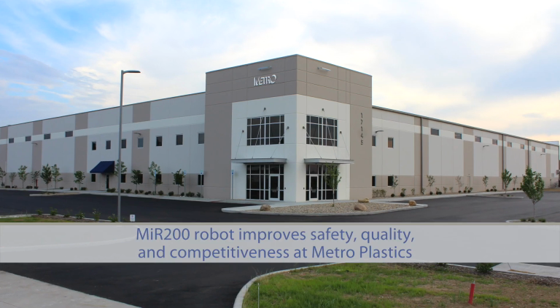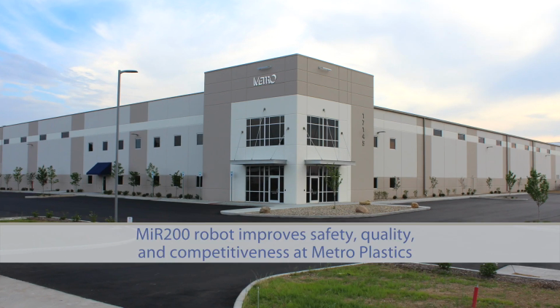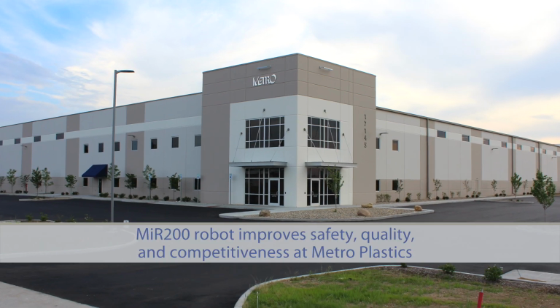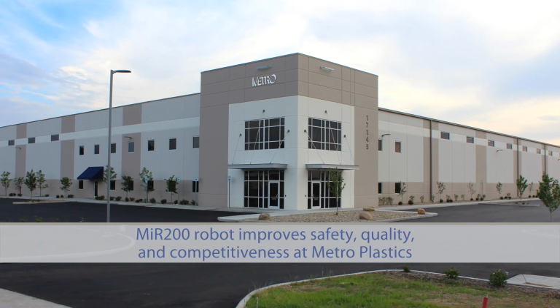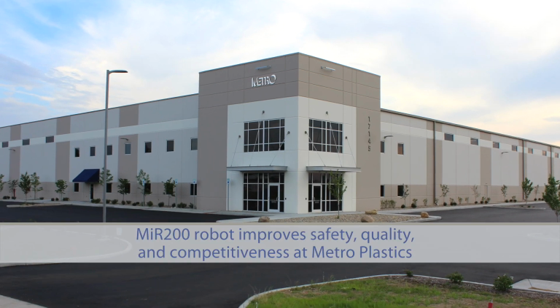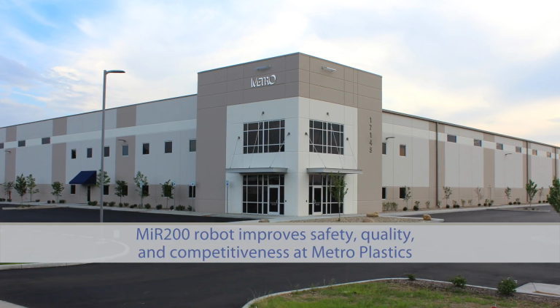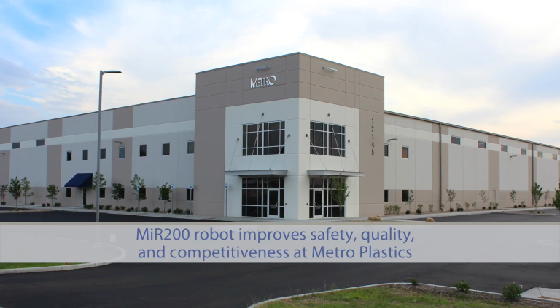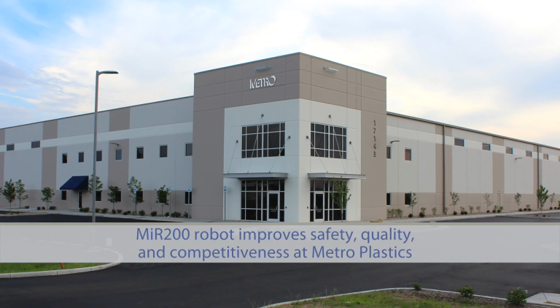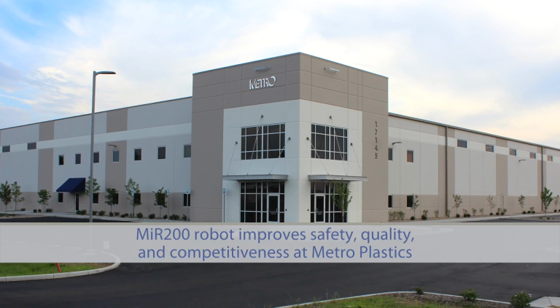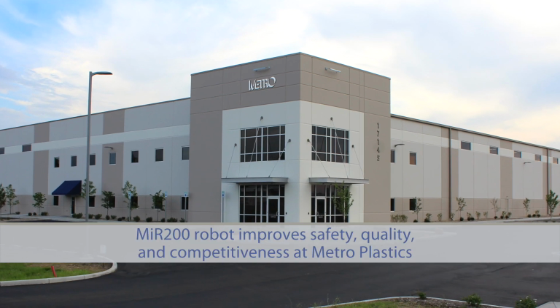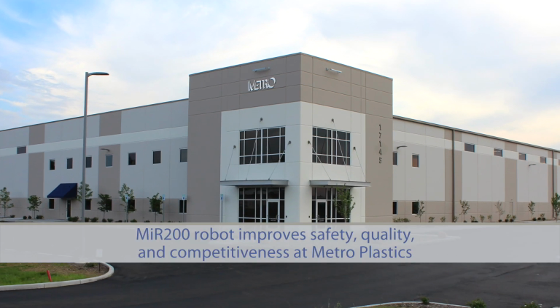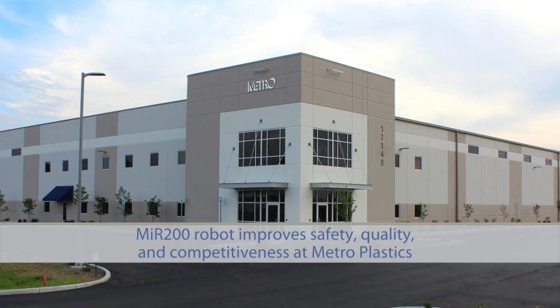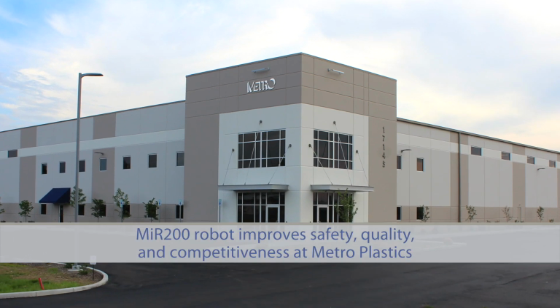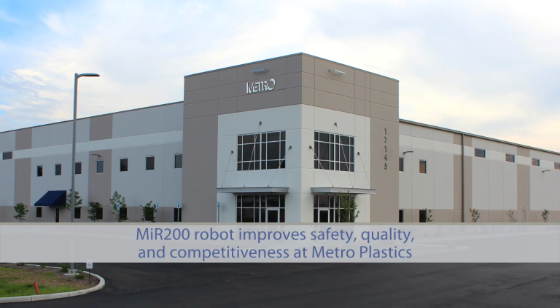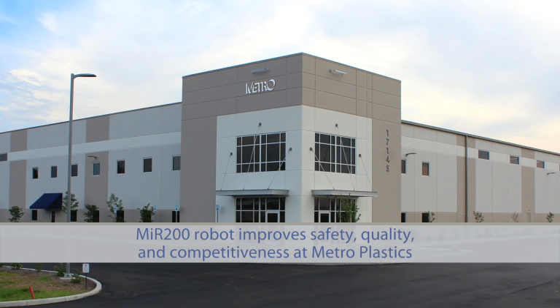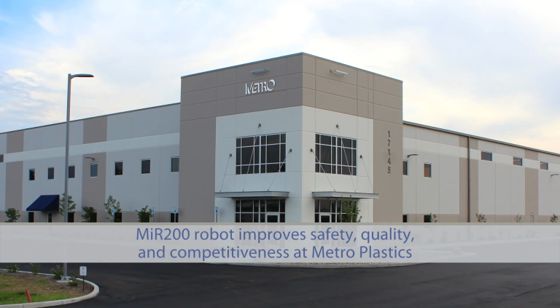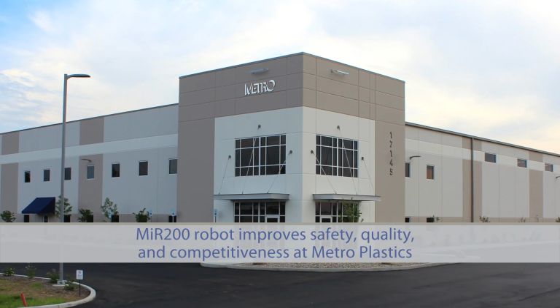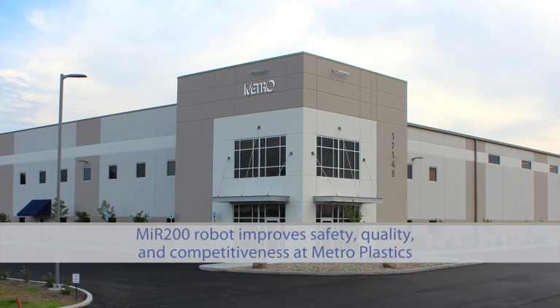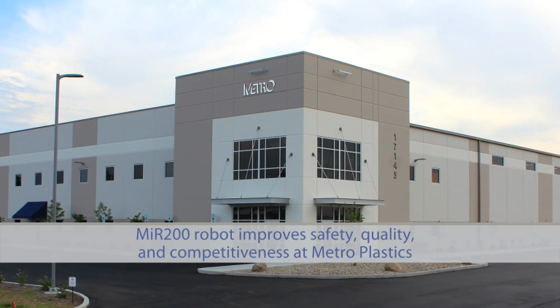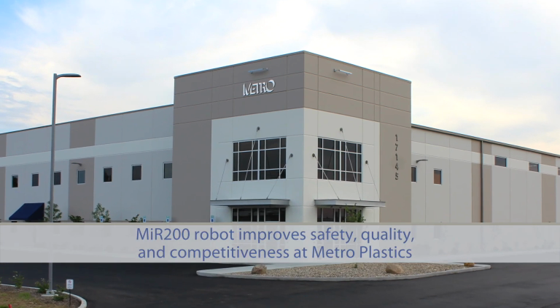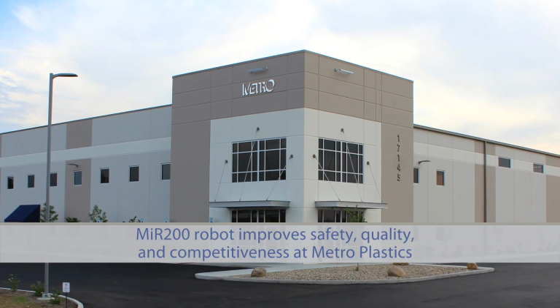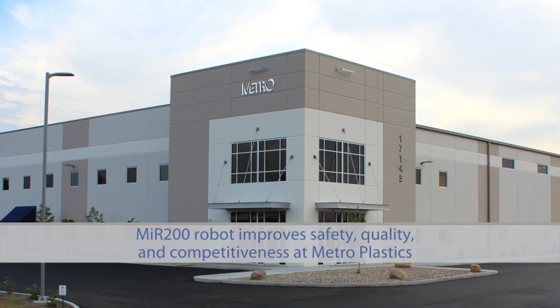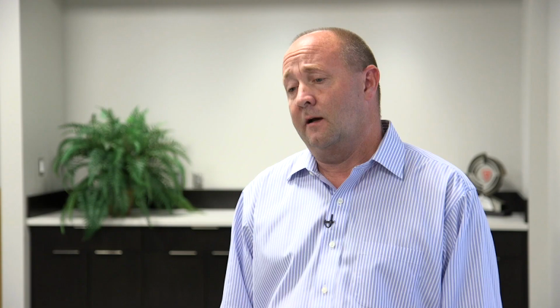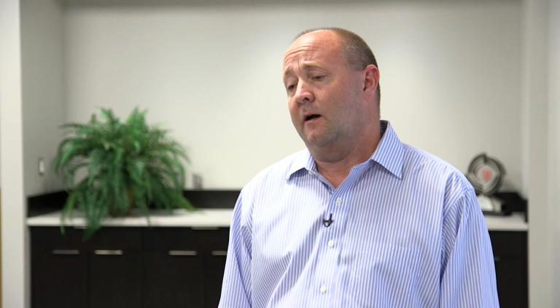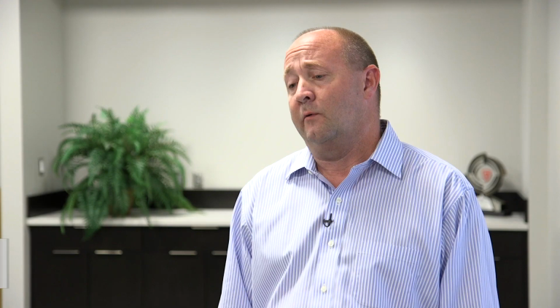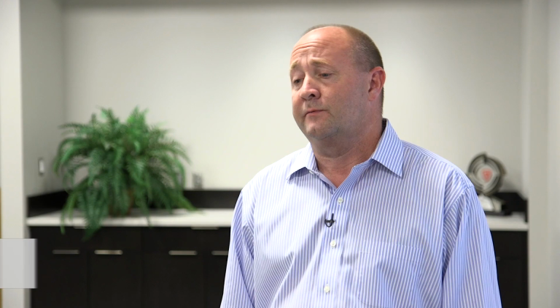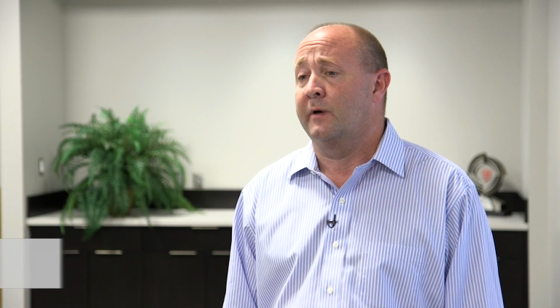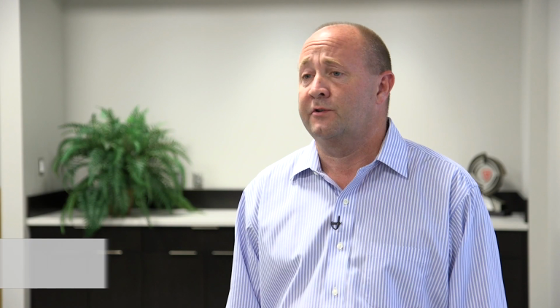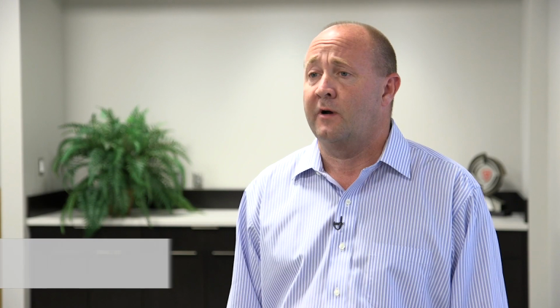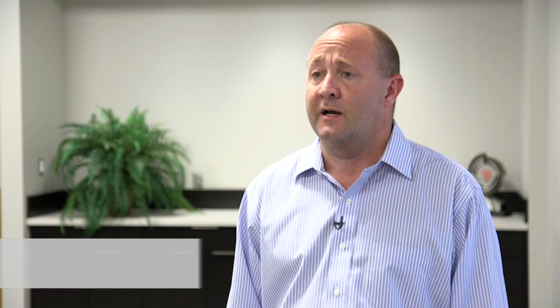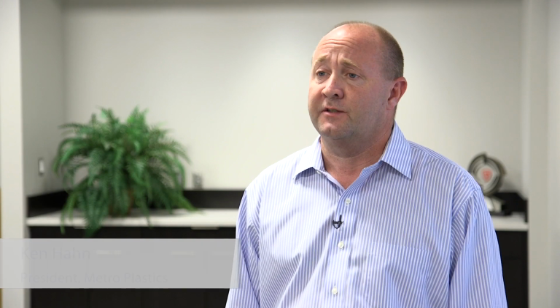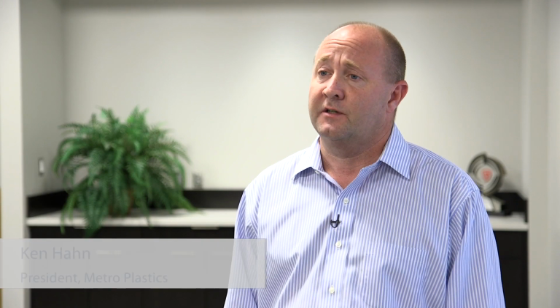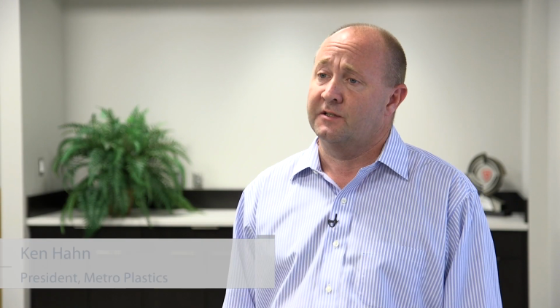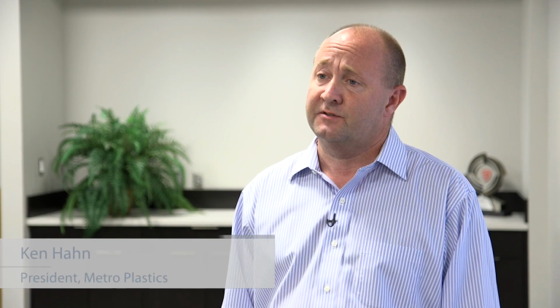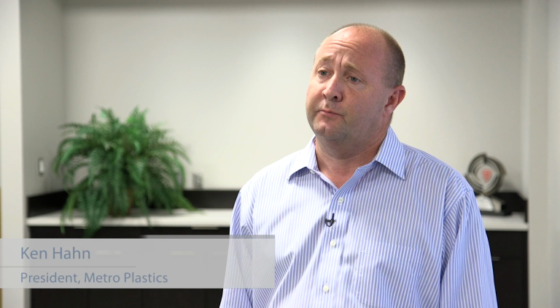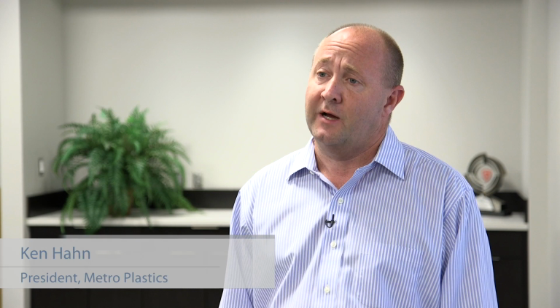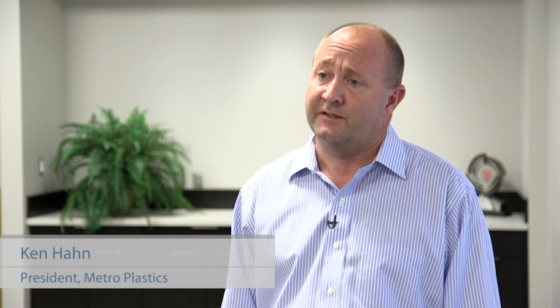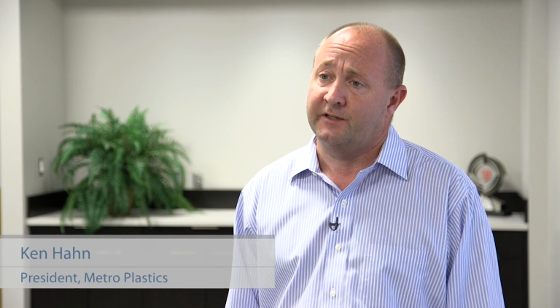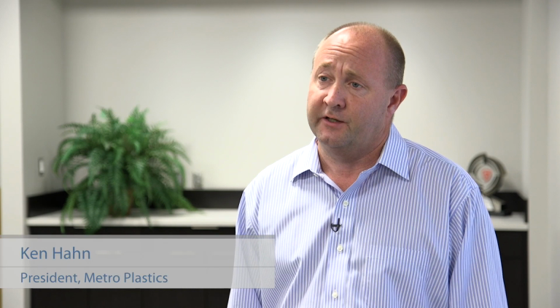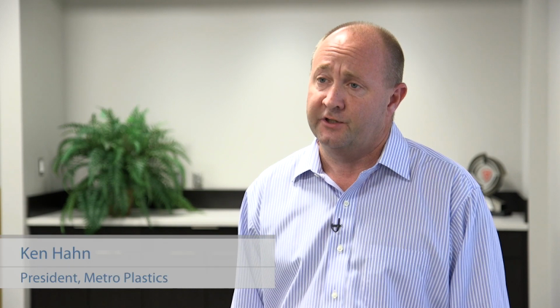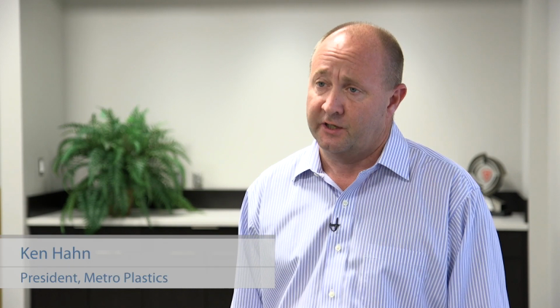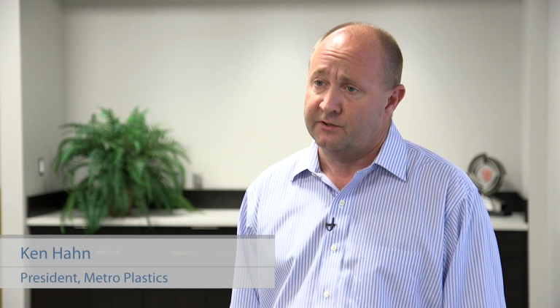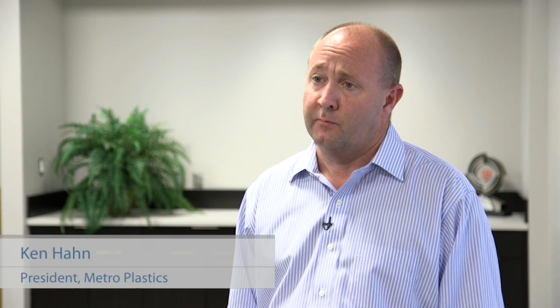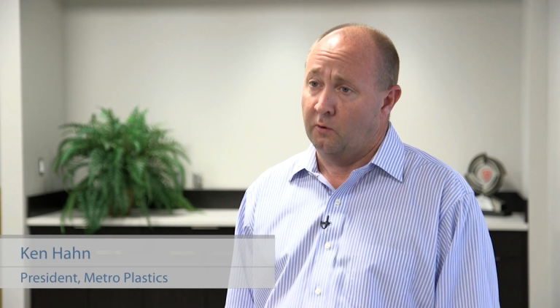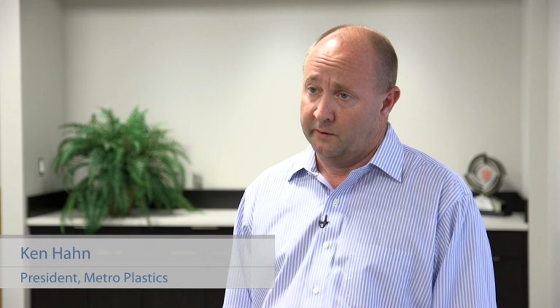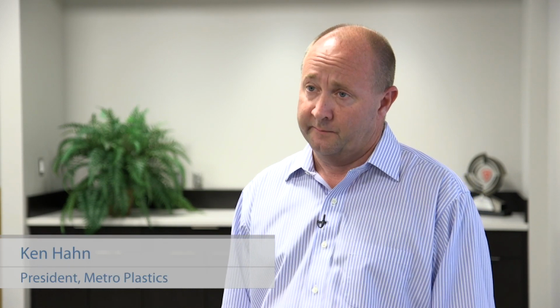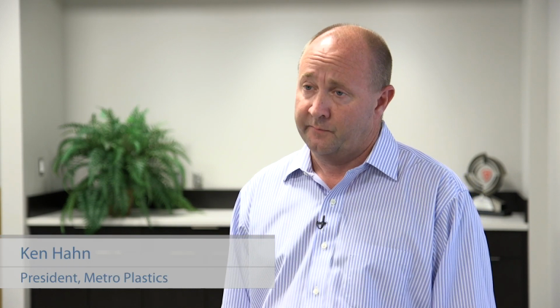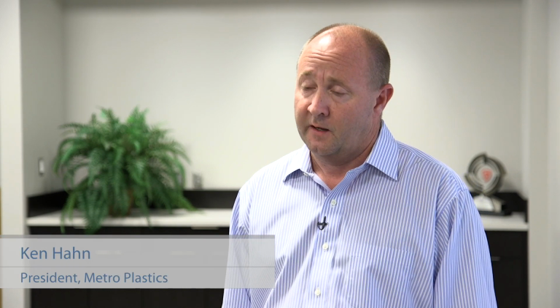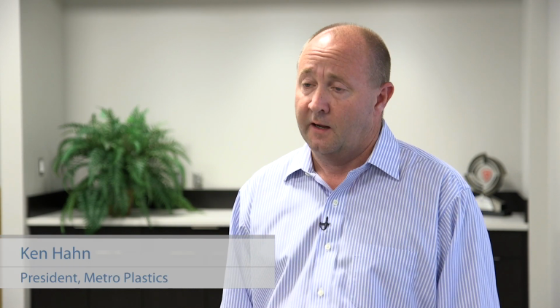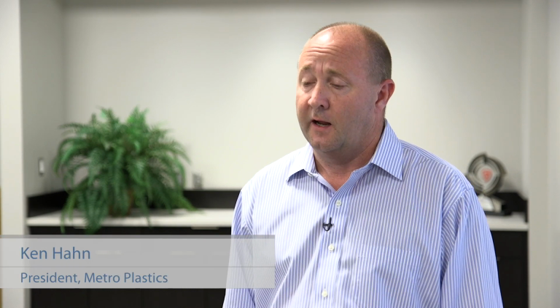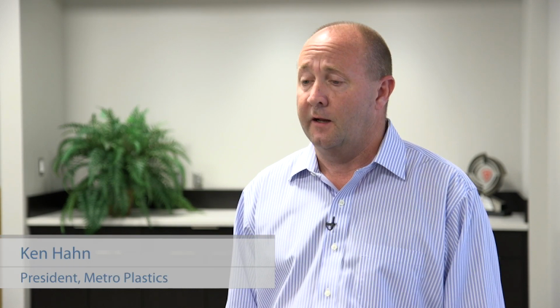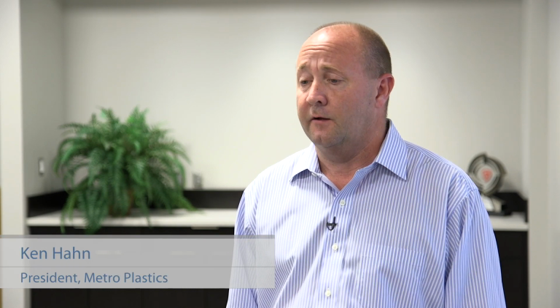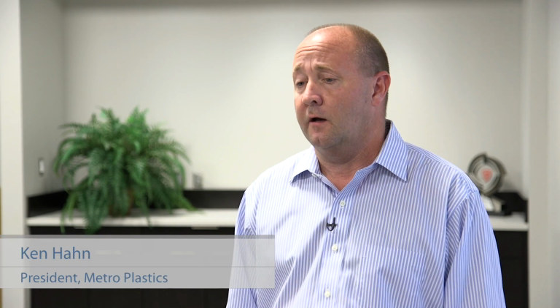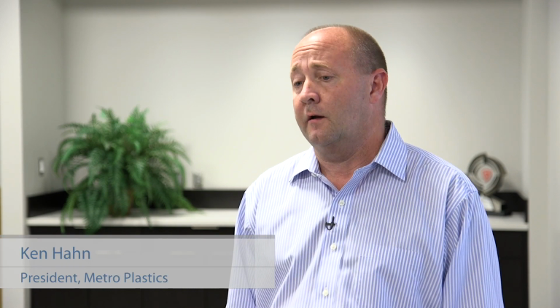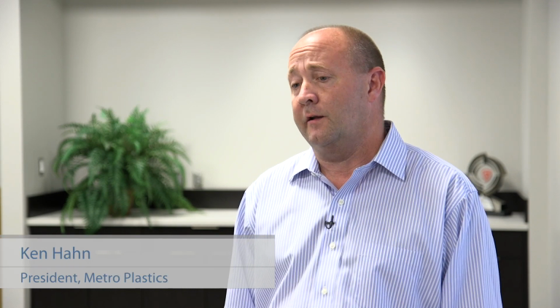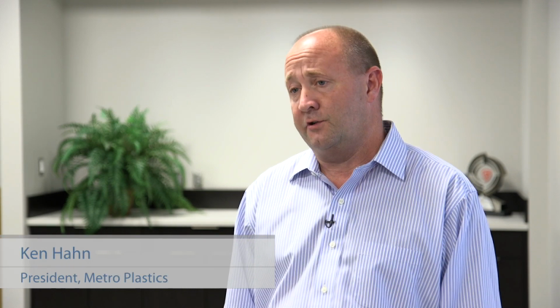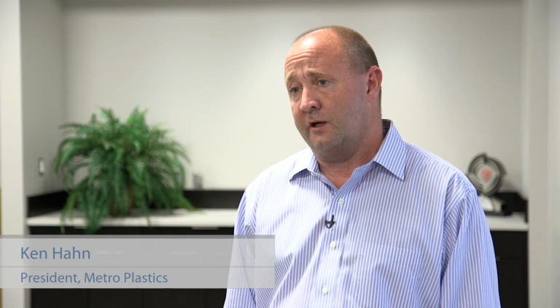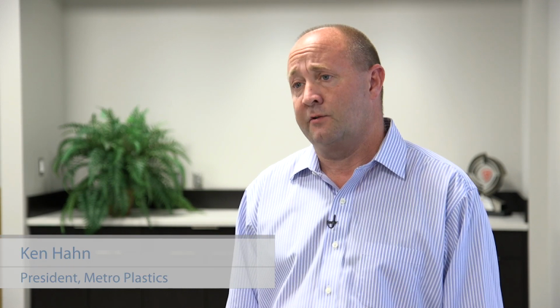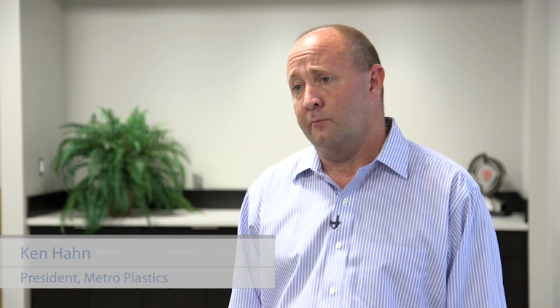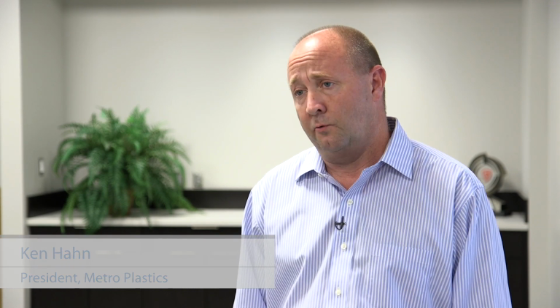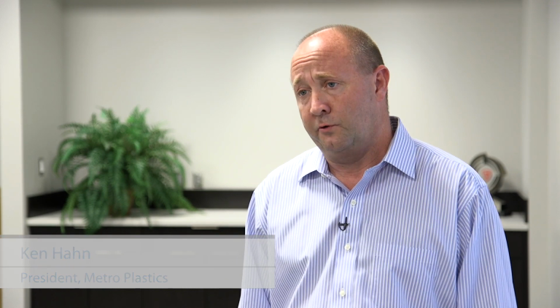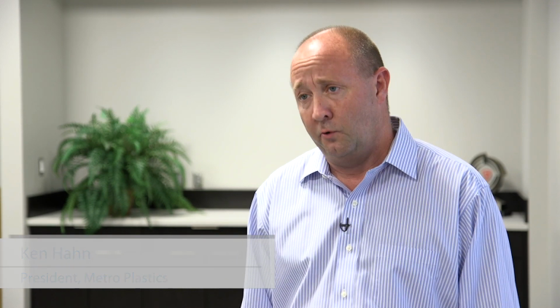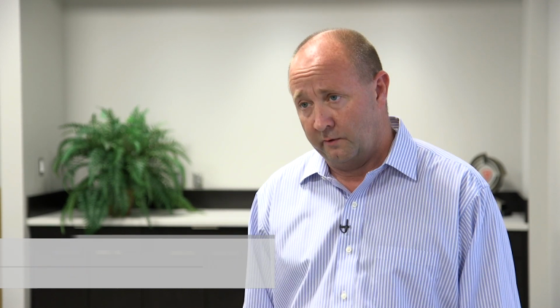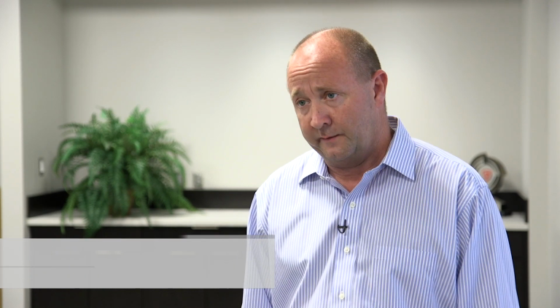Metro Plastics is a family owned business. We specialize in custom plastic injection molding and injection mold tooling.